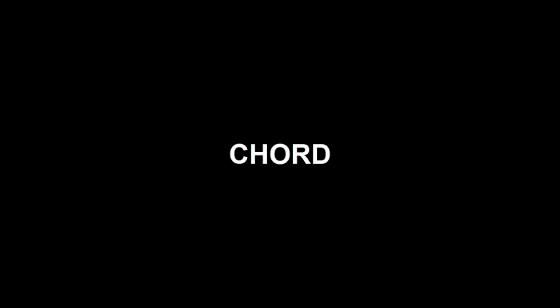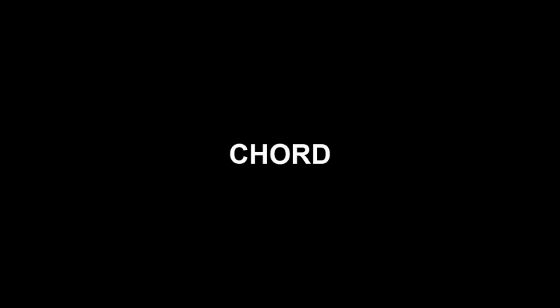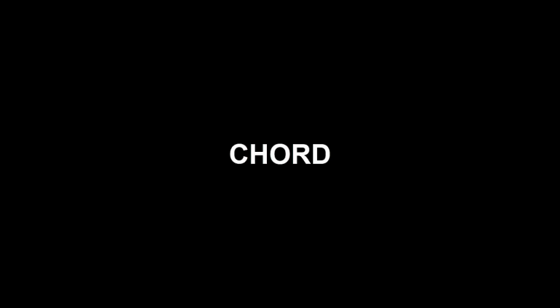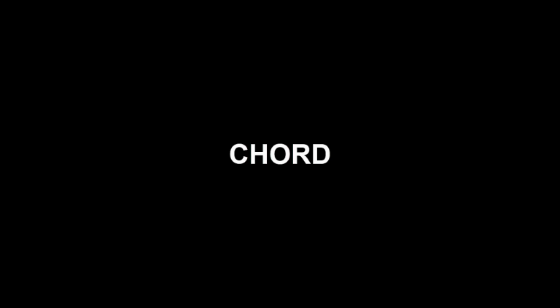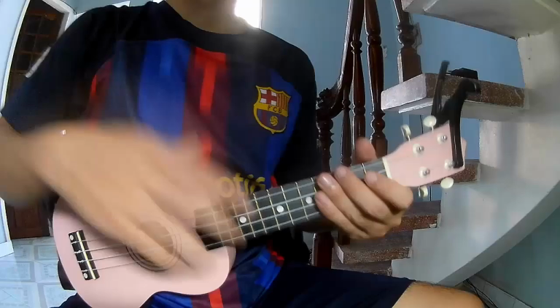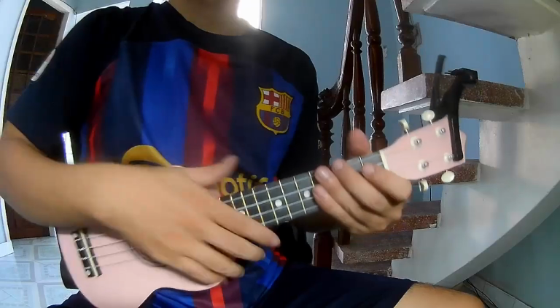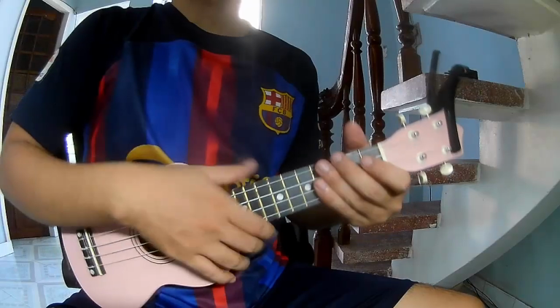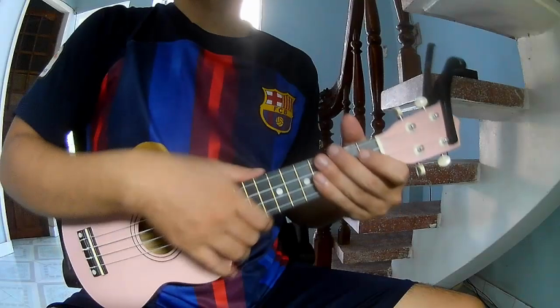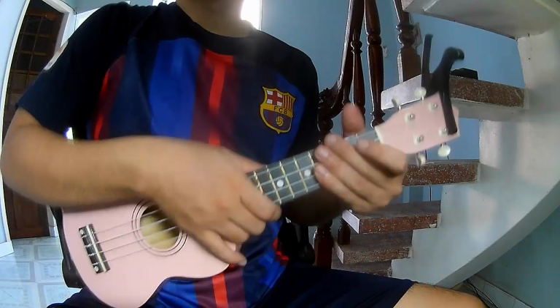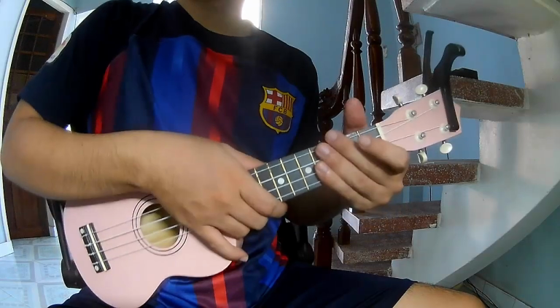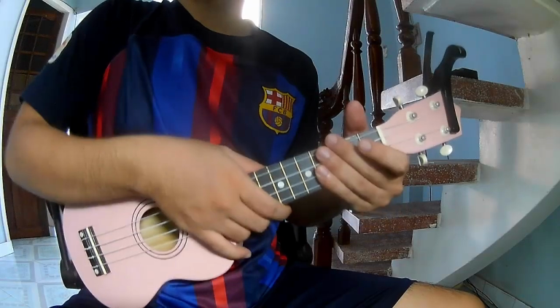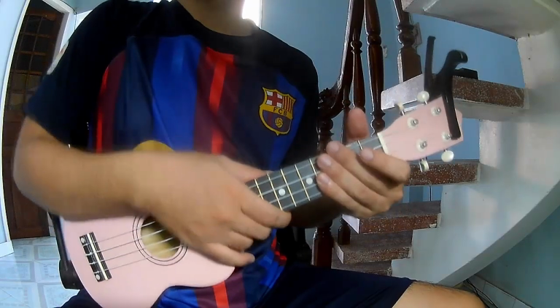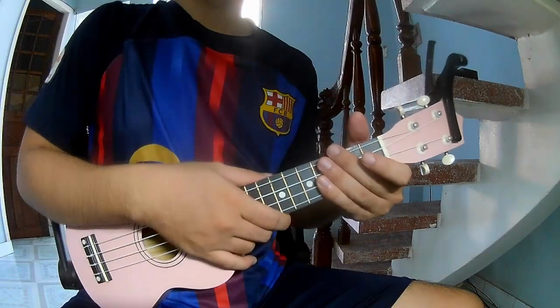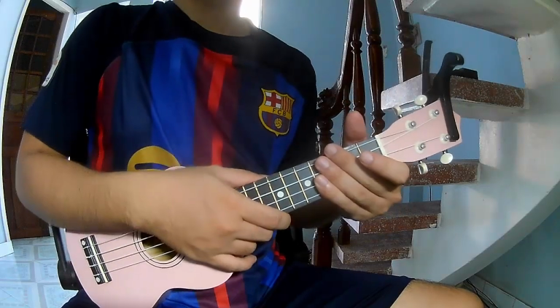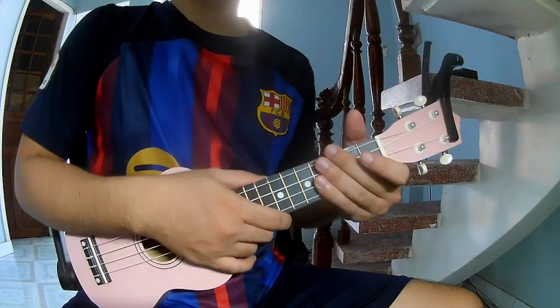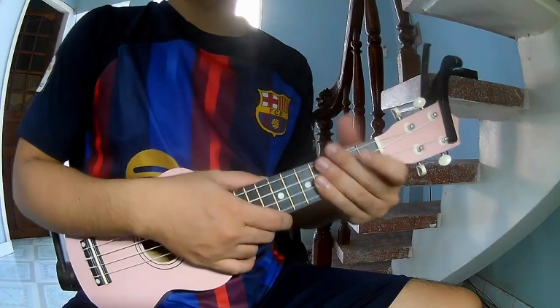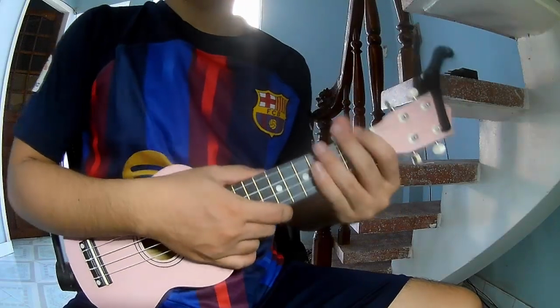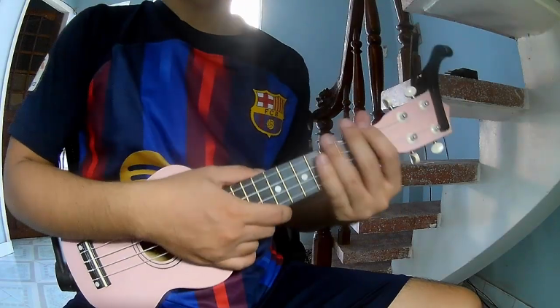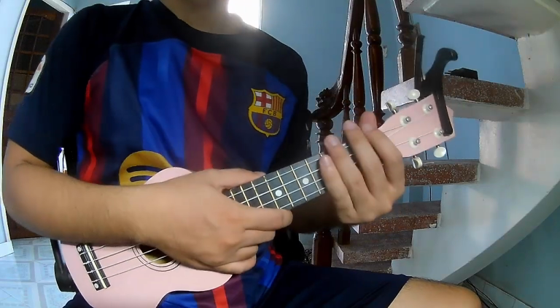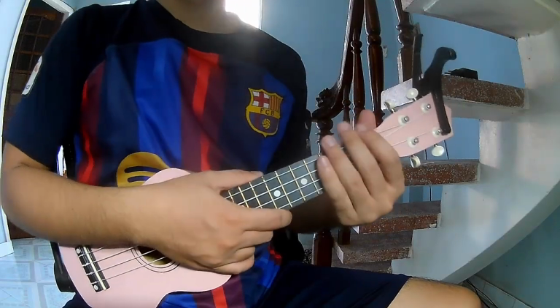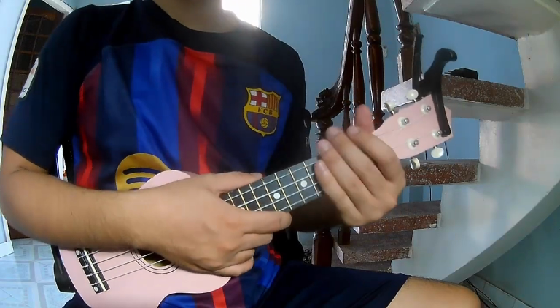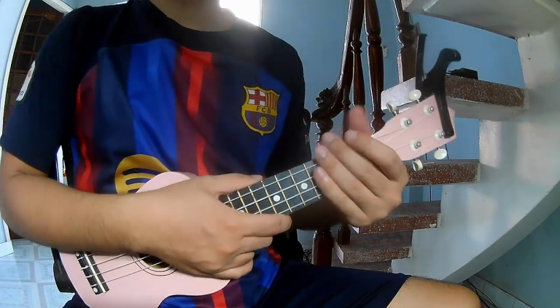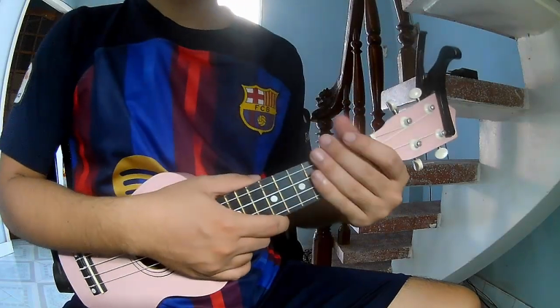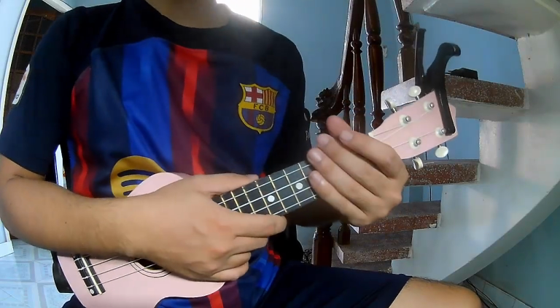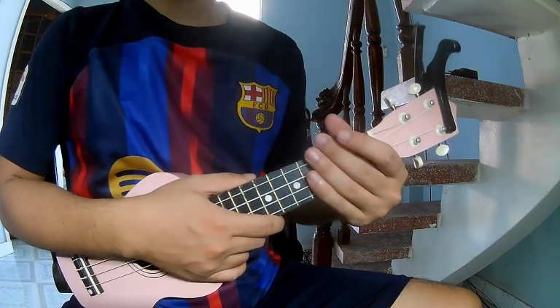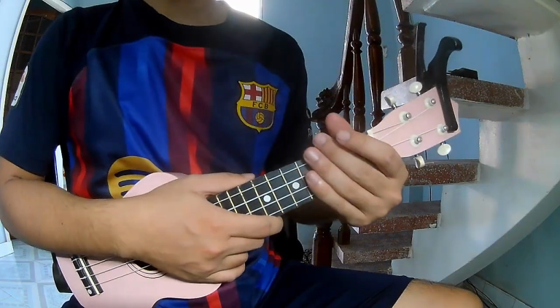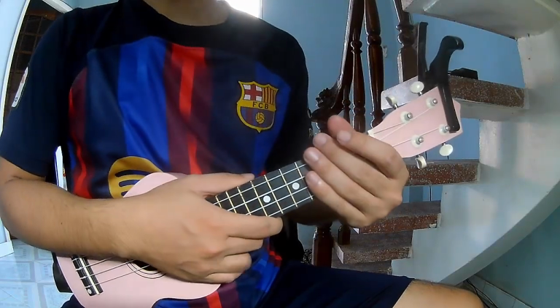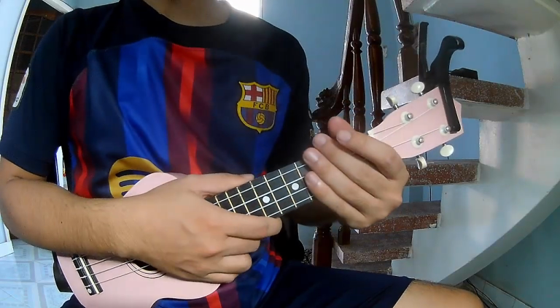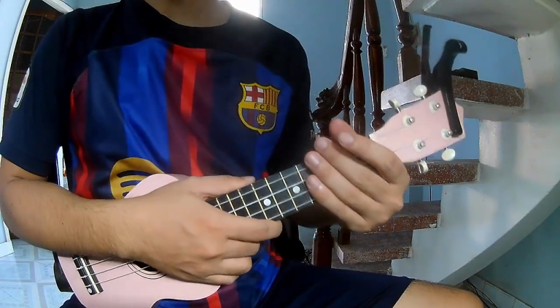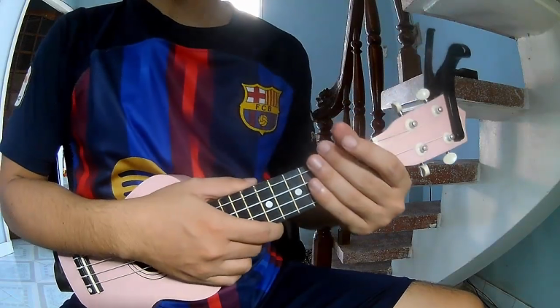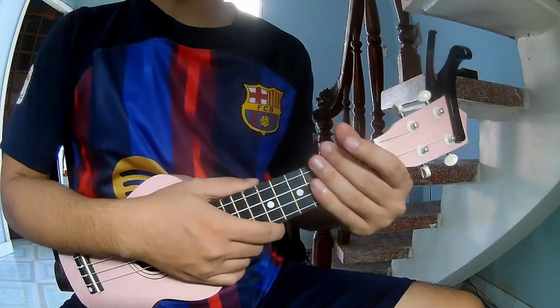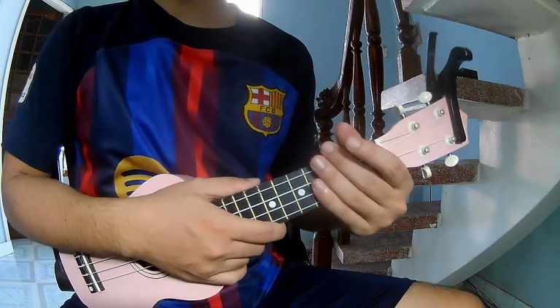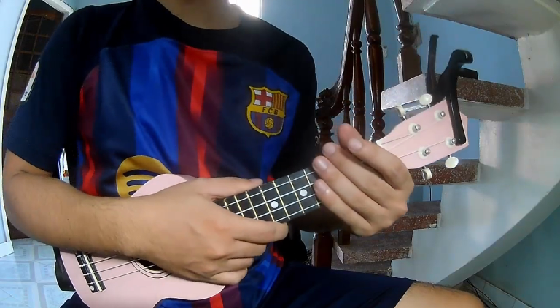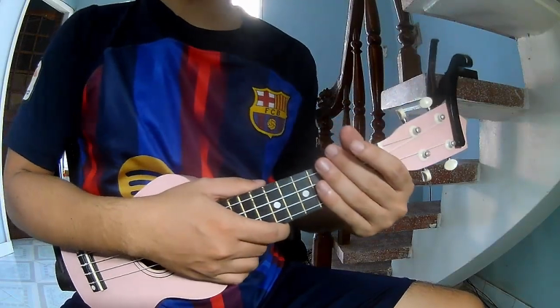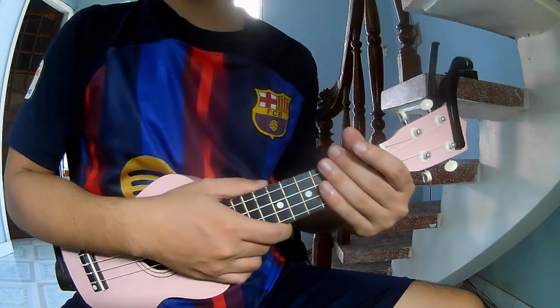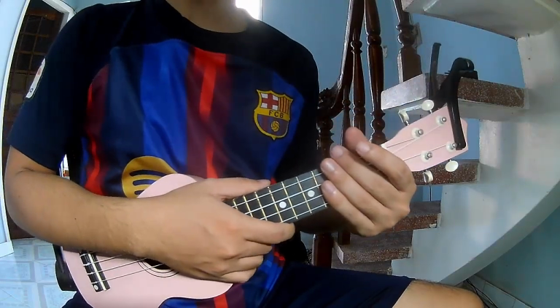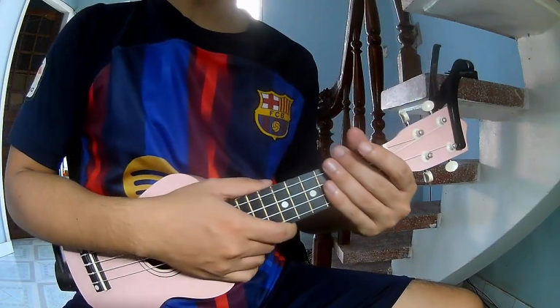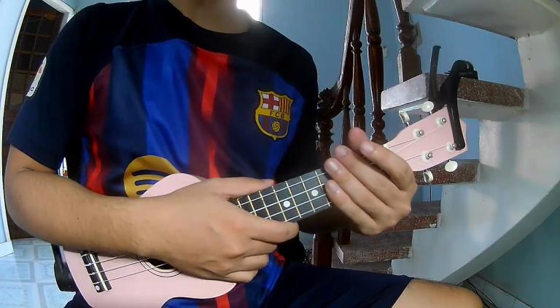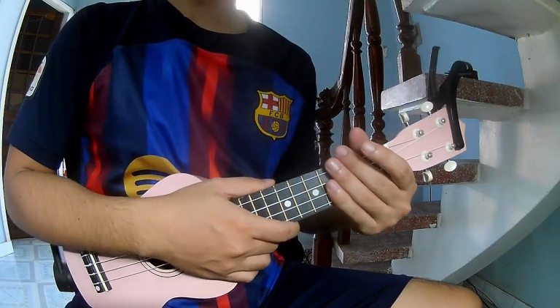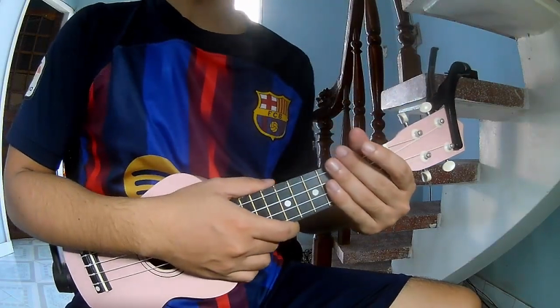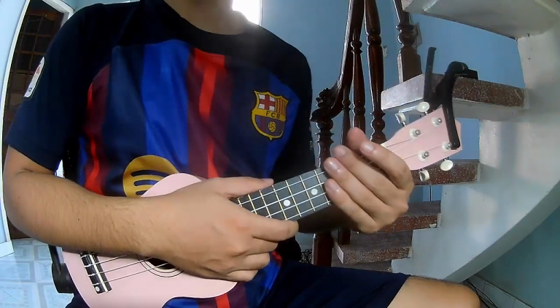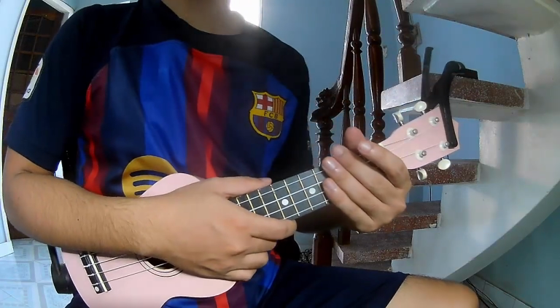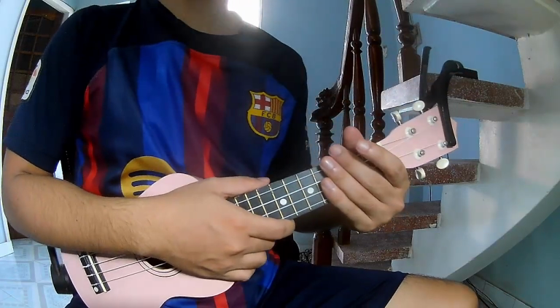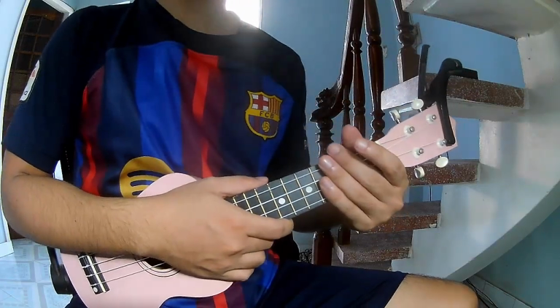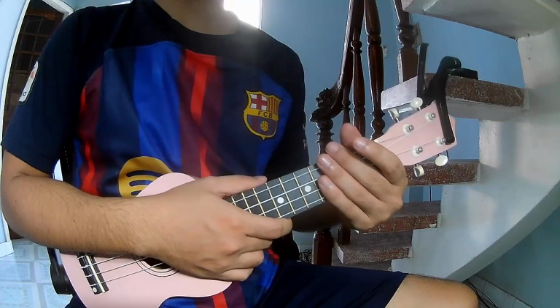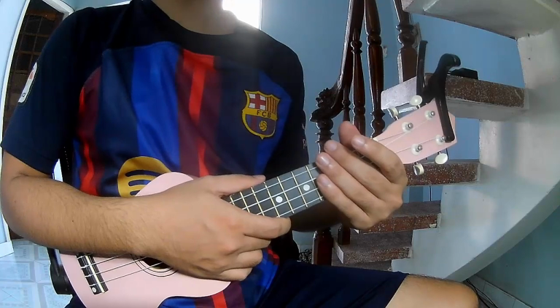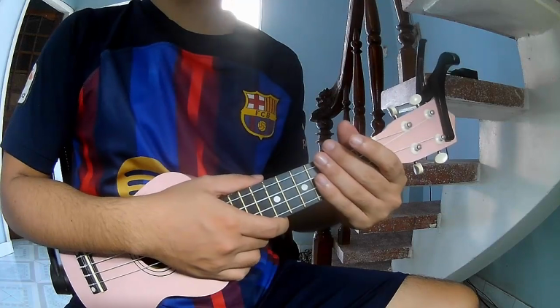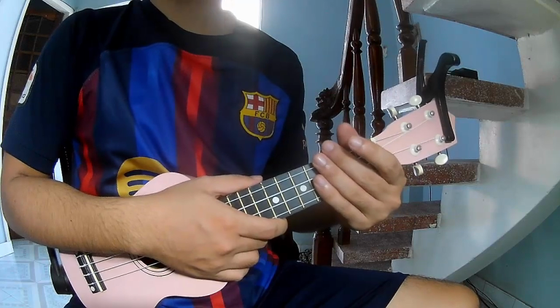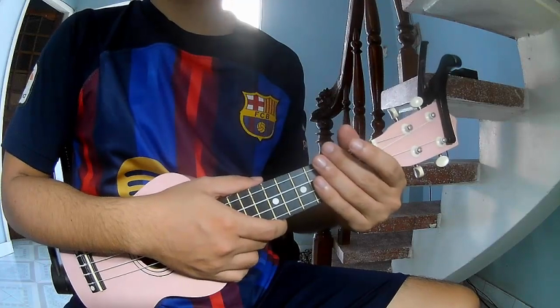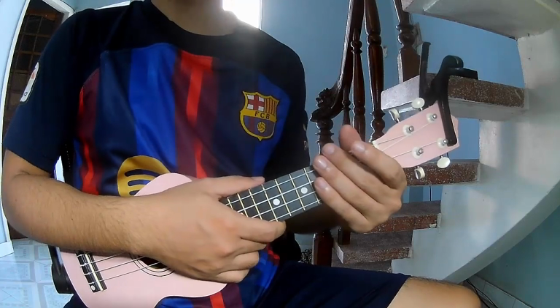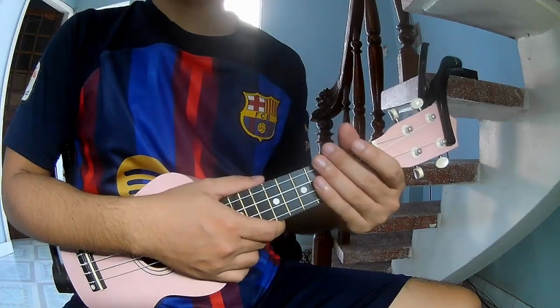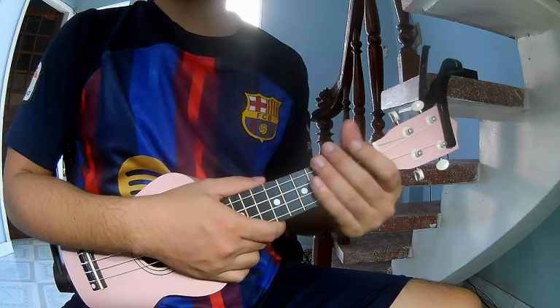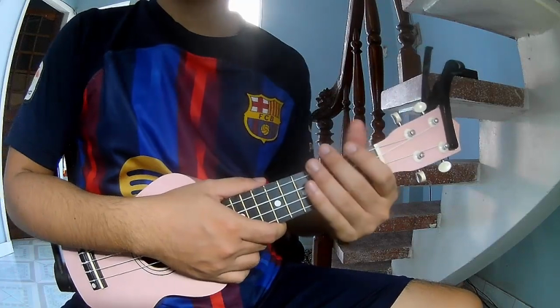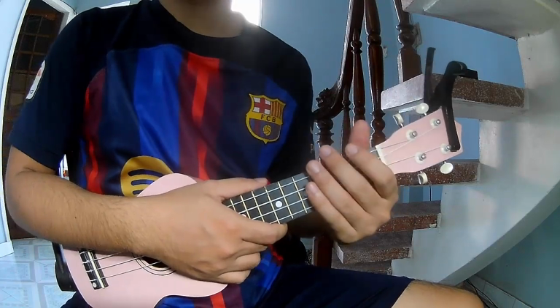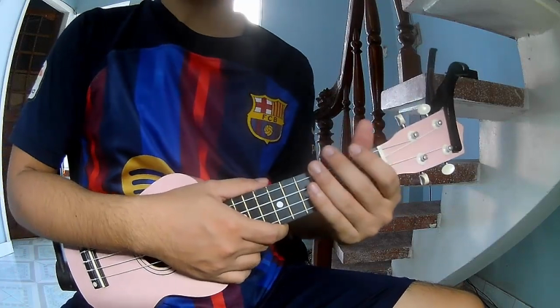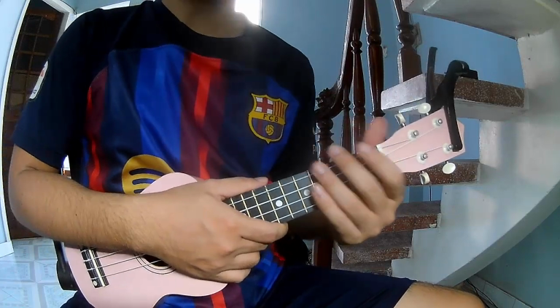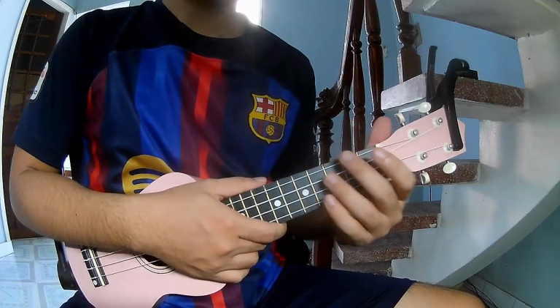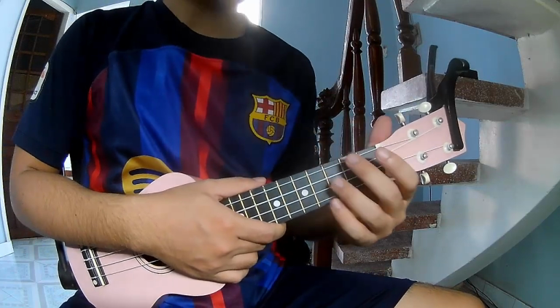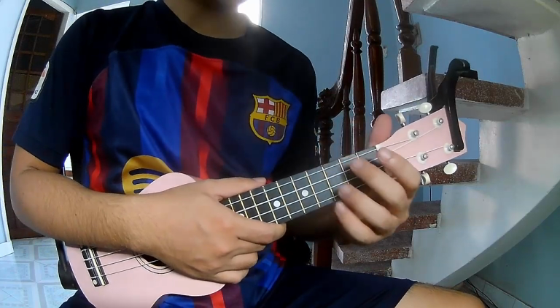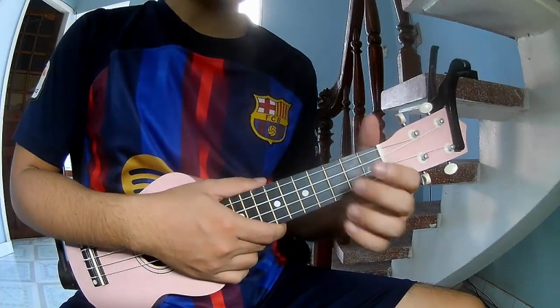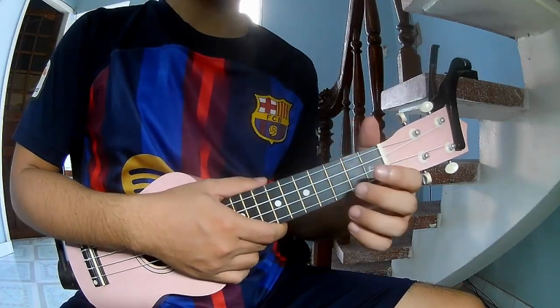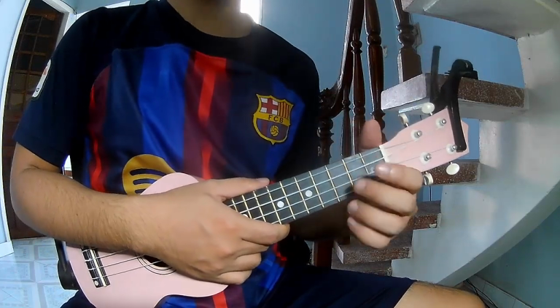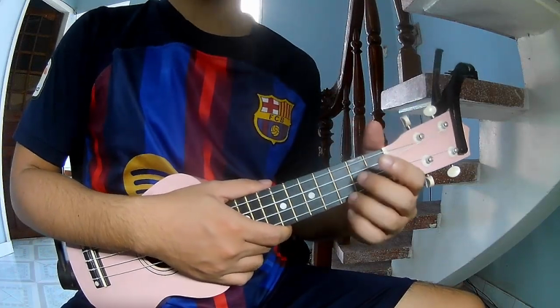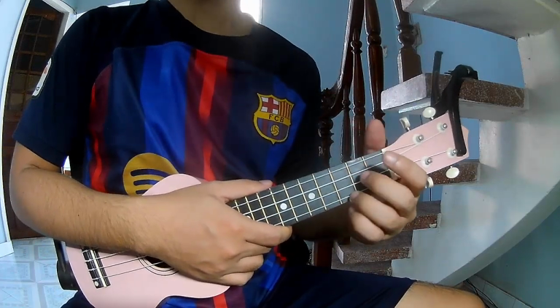Hi everyone, today we'll share how to play GQ Lily. It's sent by Oliver Tree.